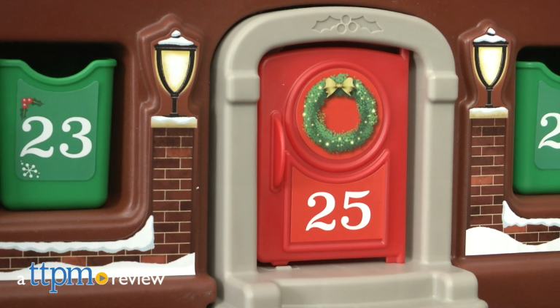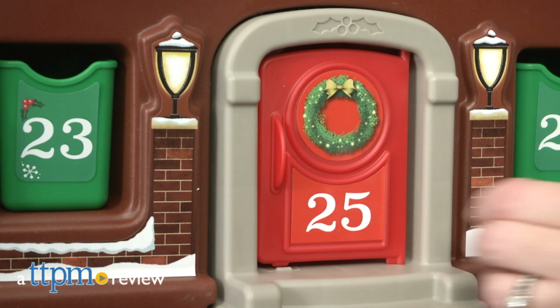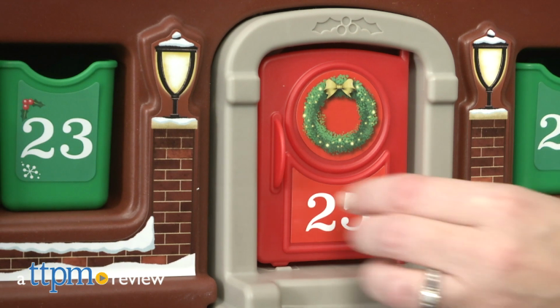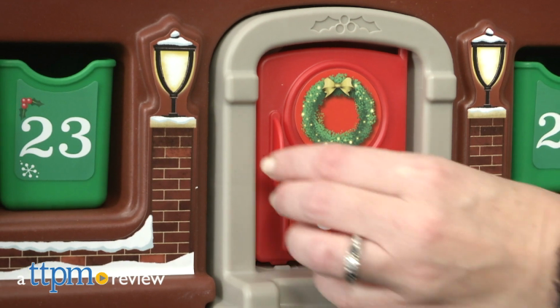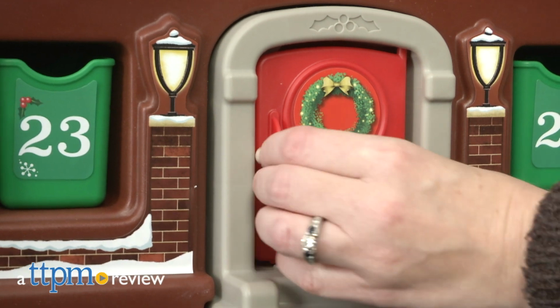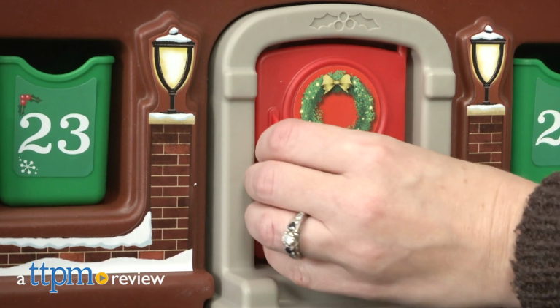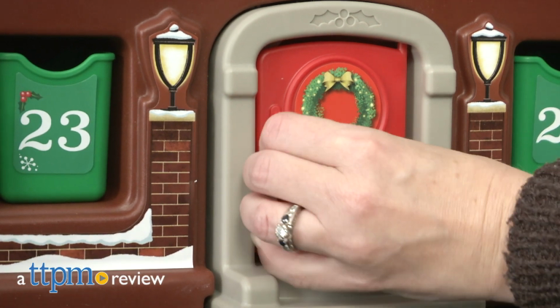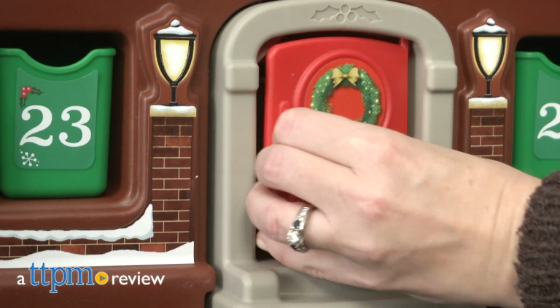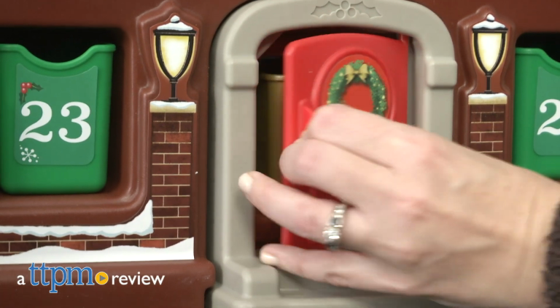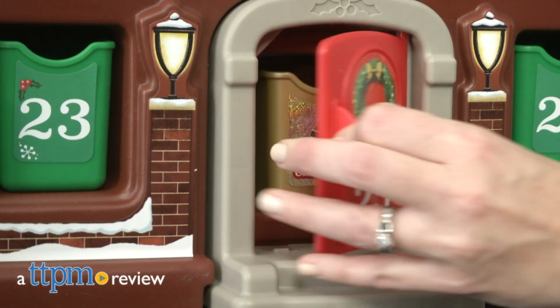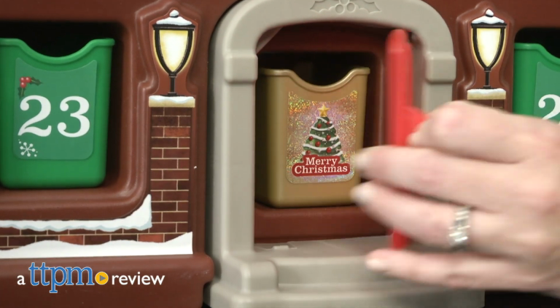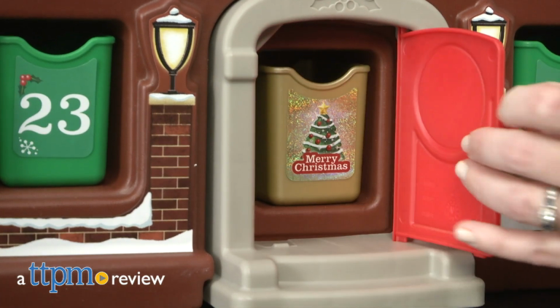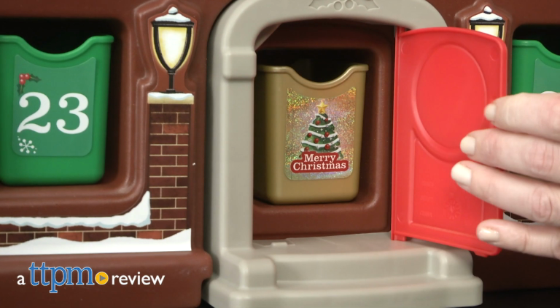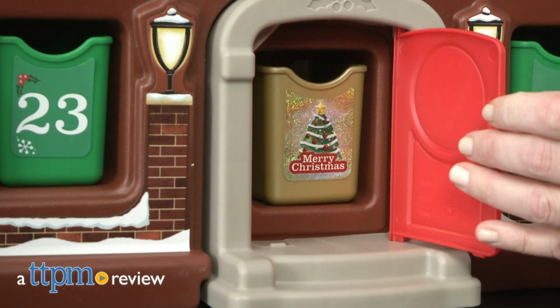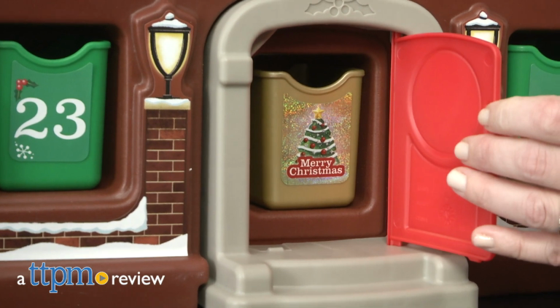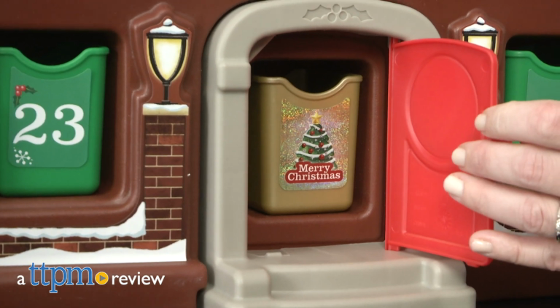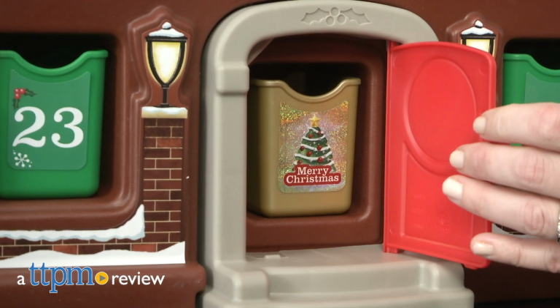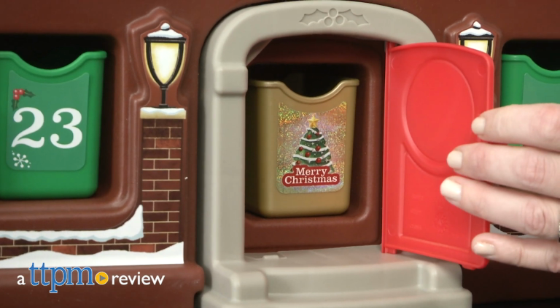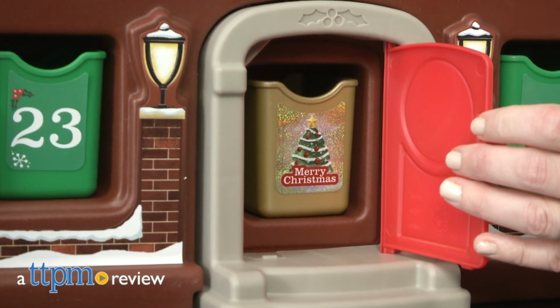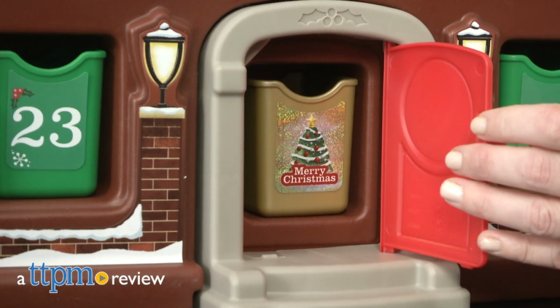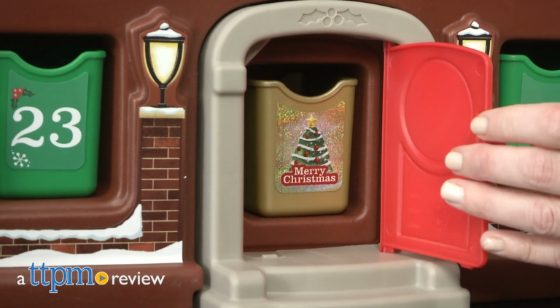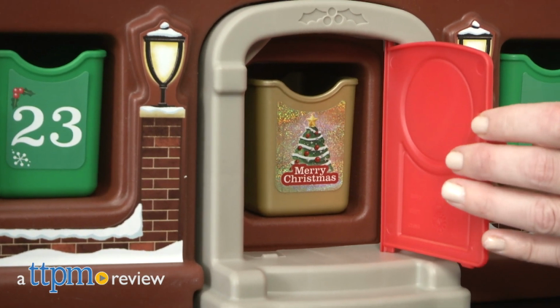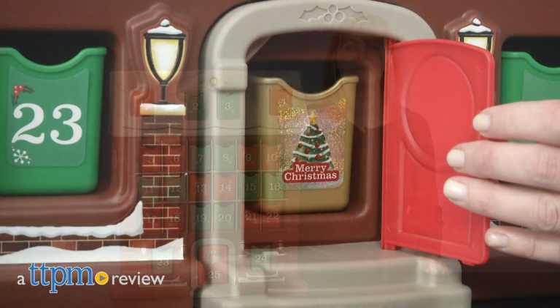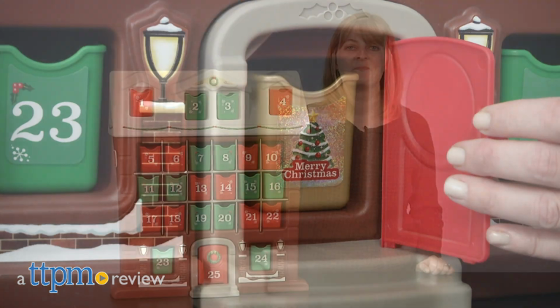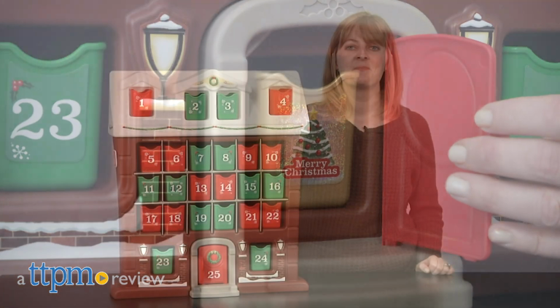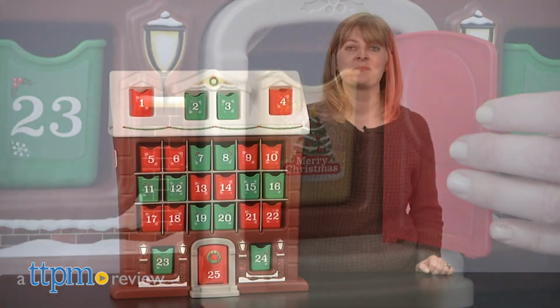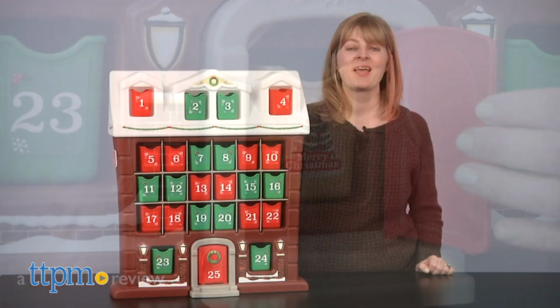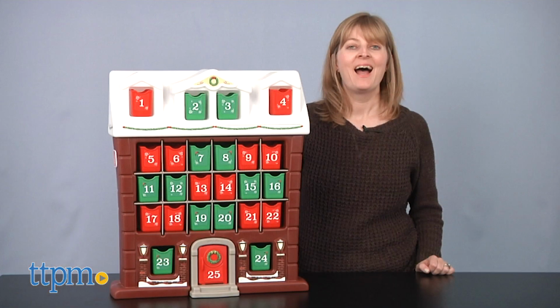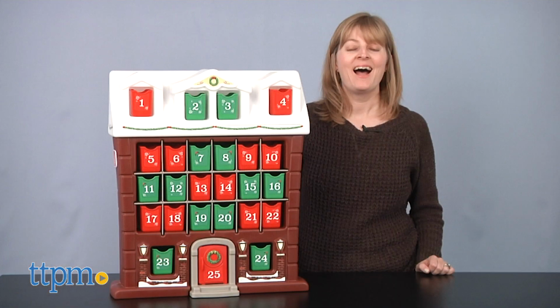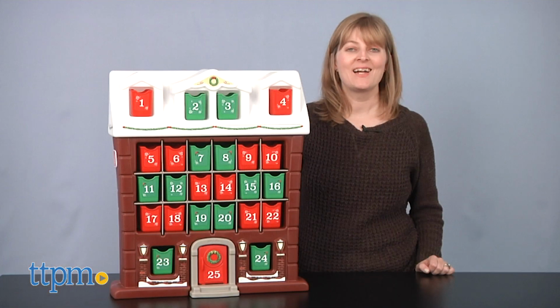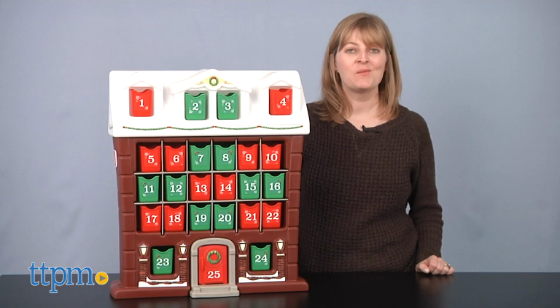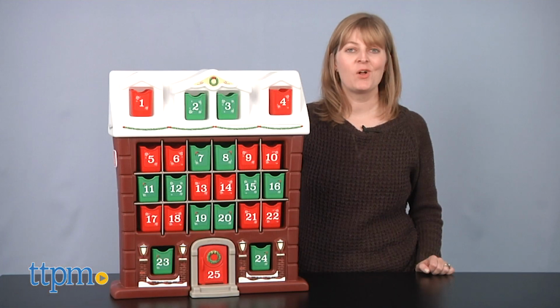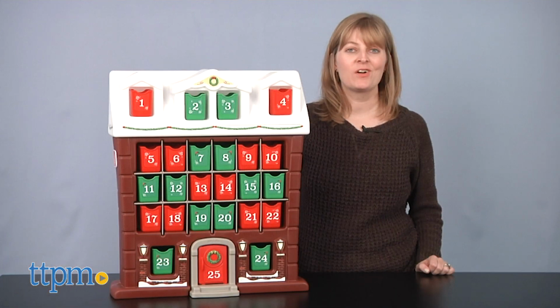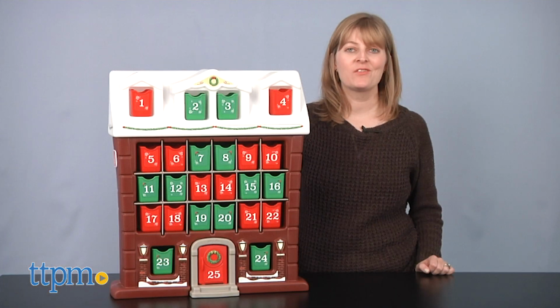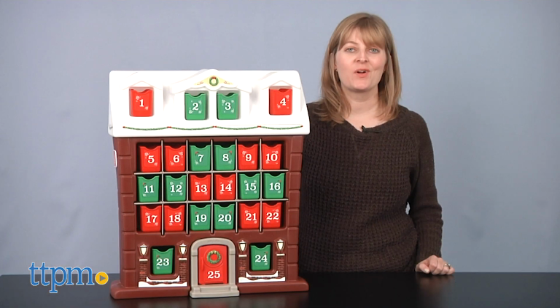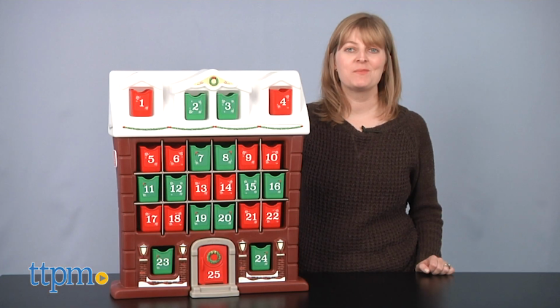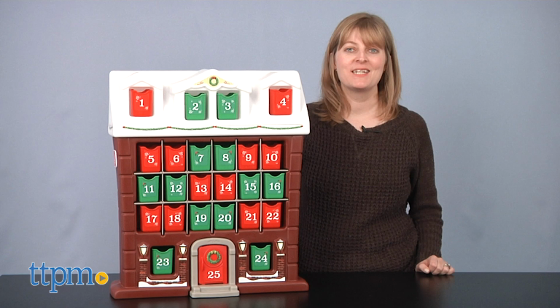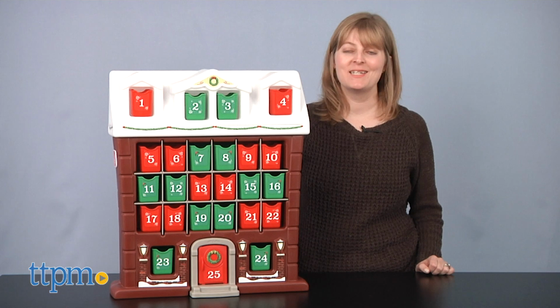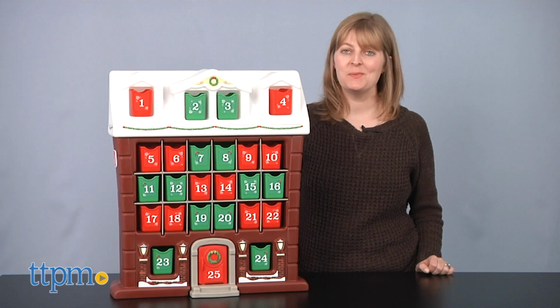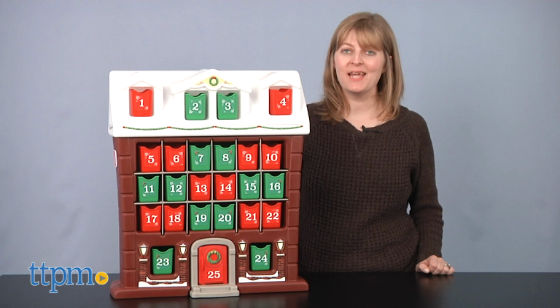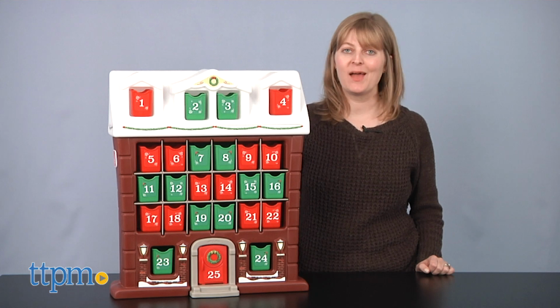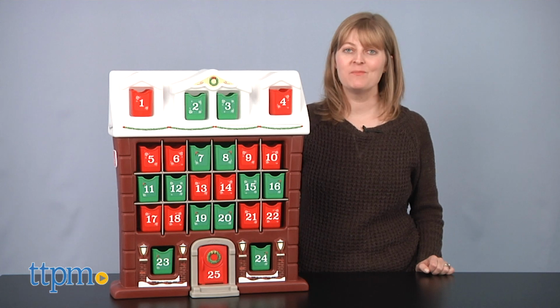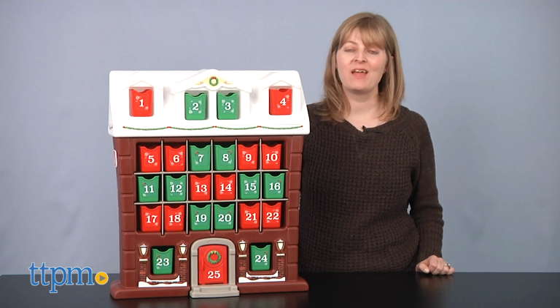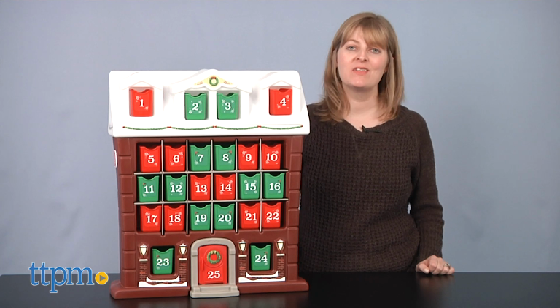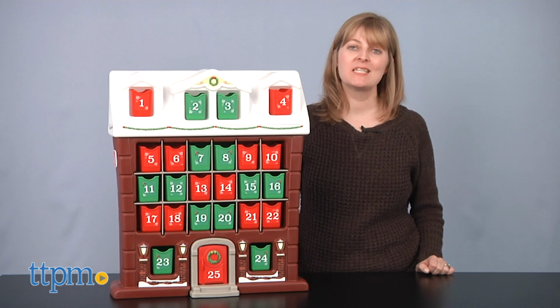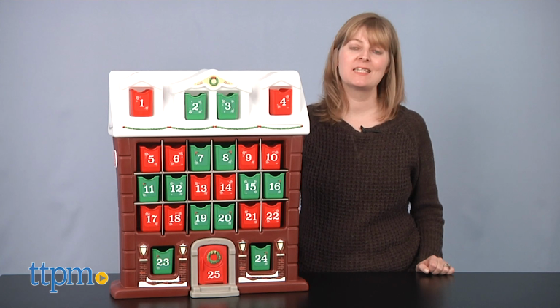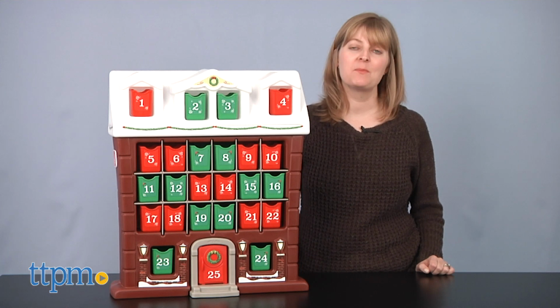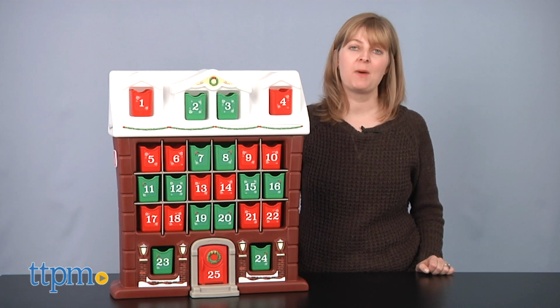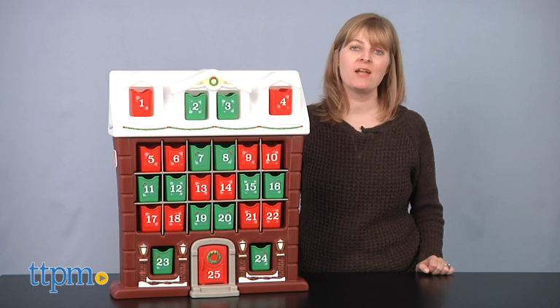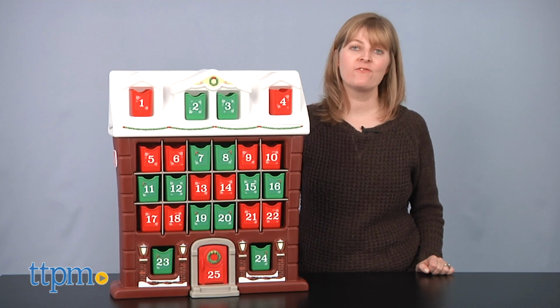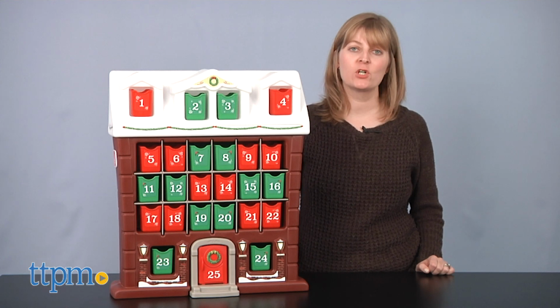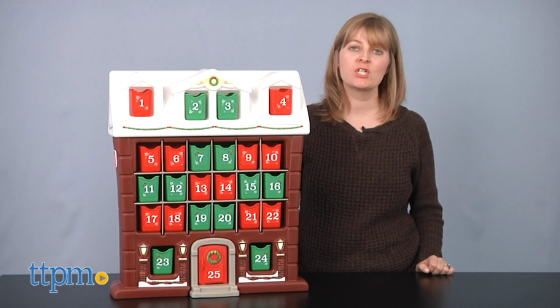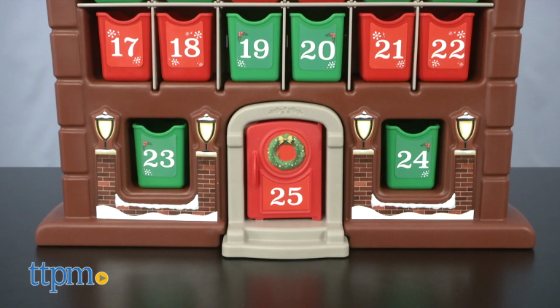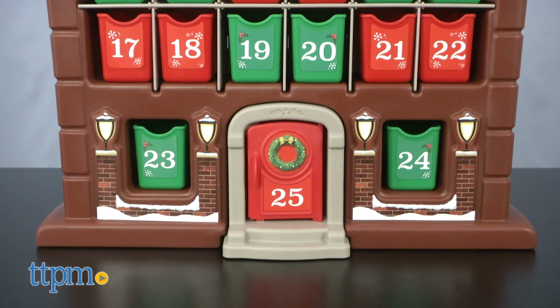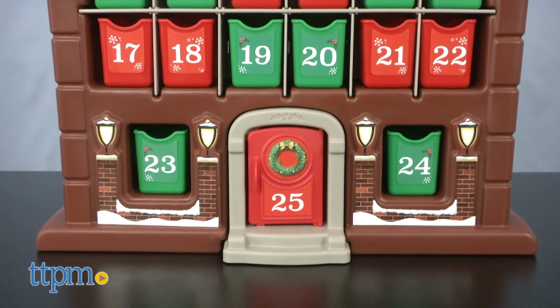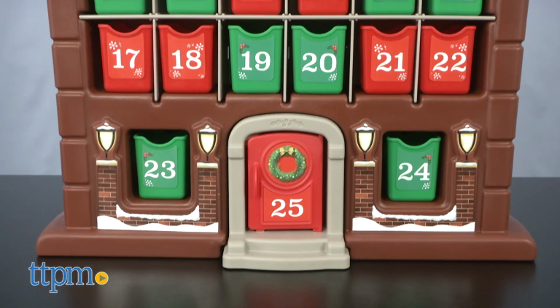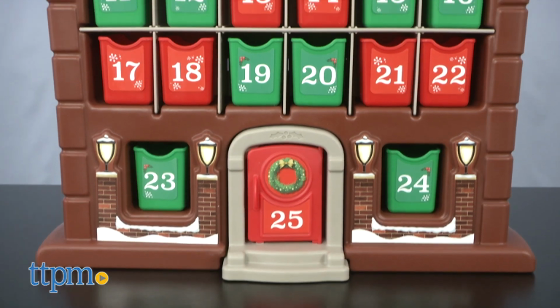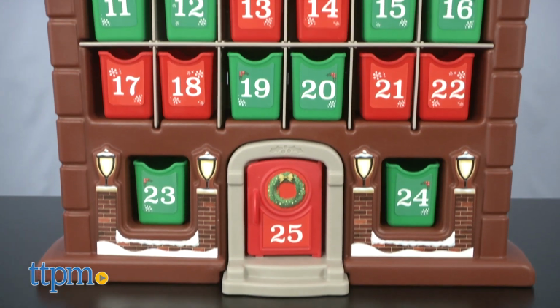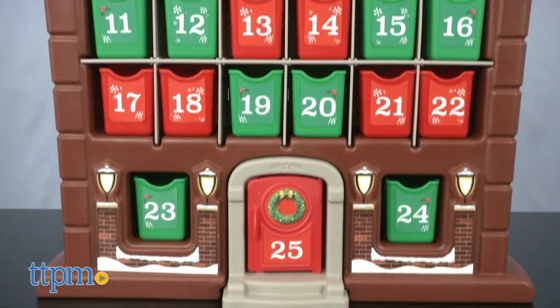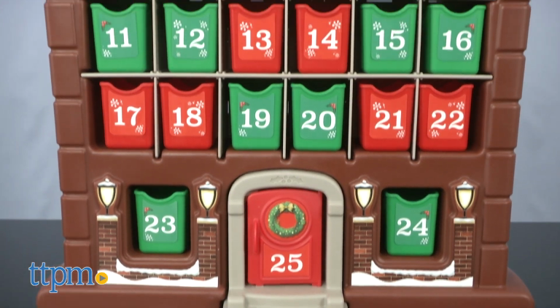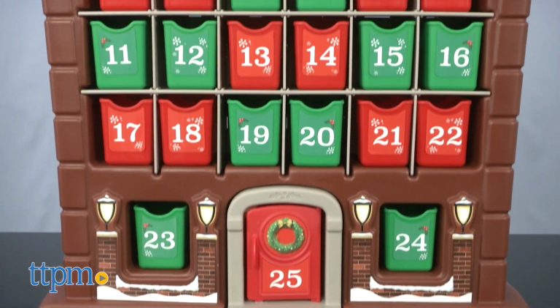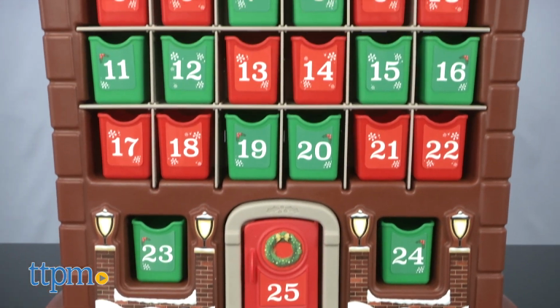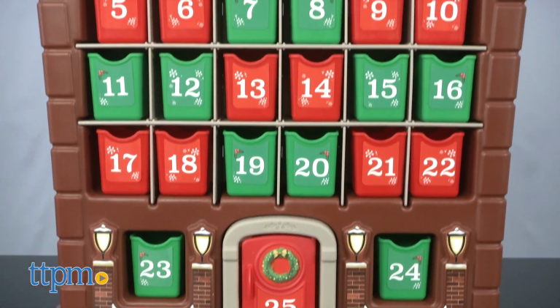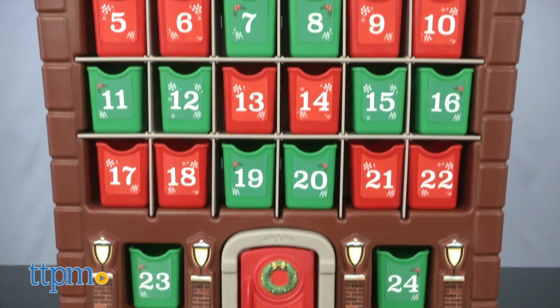Start a new holiday tradition with your little one. Hi, I'm Laurie from TTPM, and this is the My First Advent Calendar from Step 2.